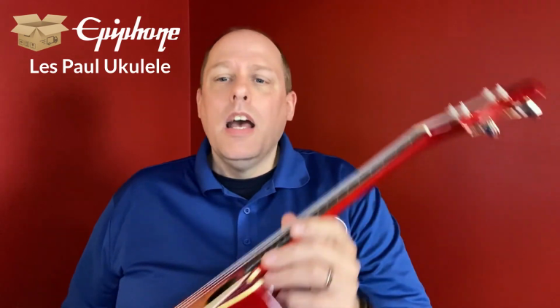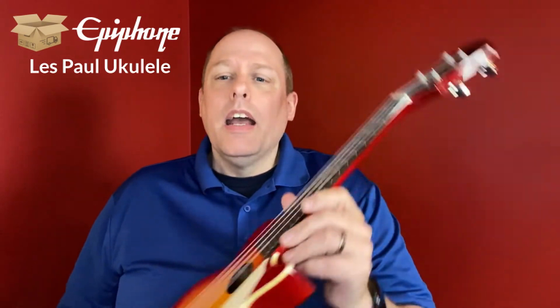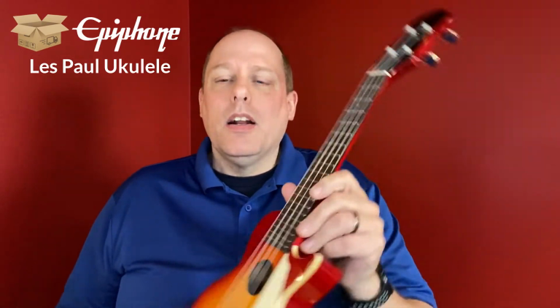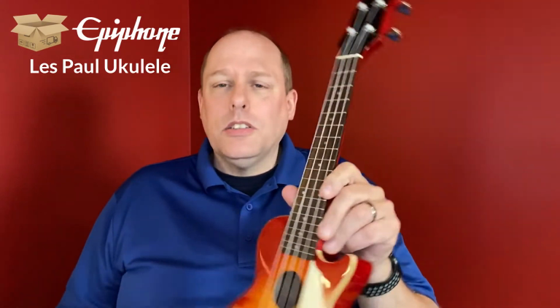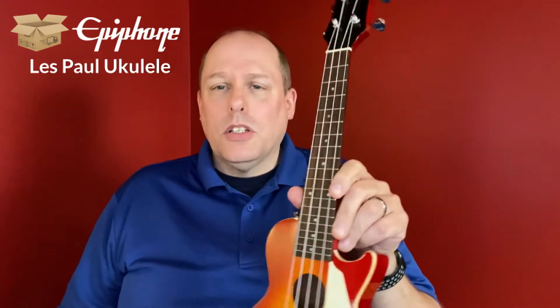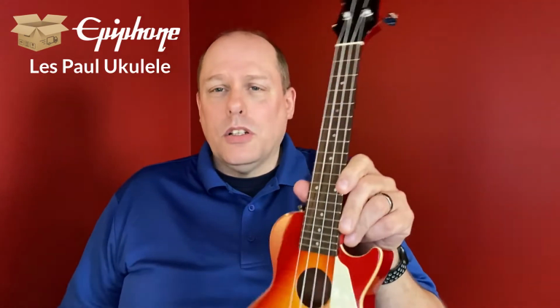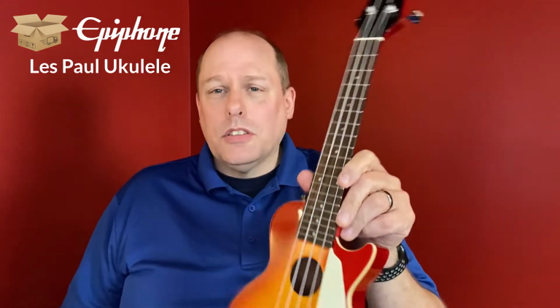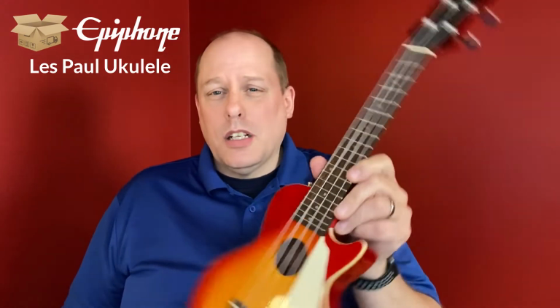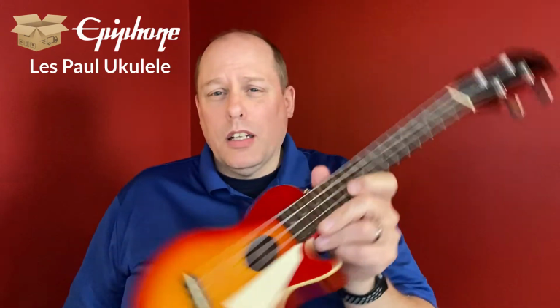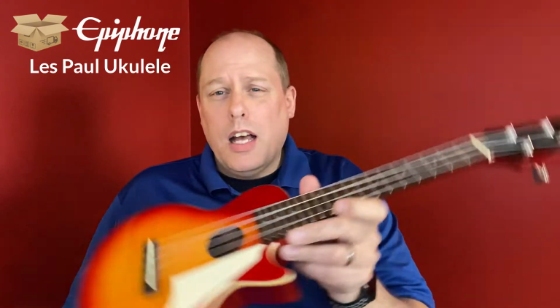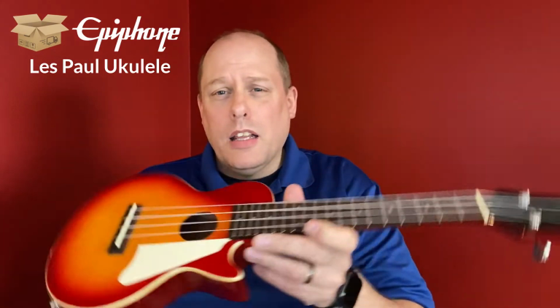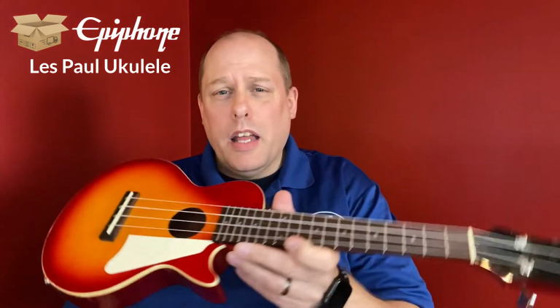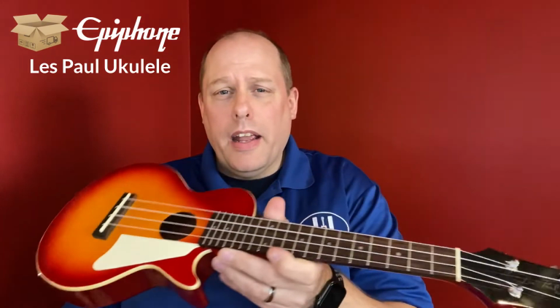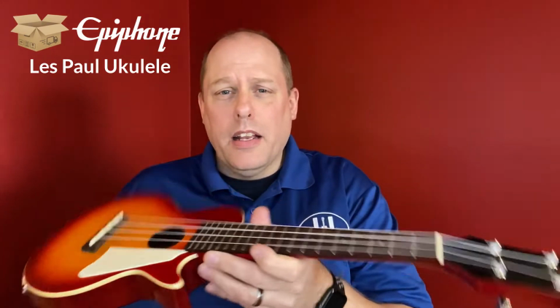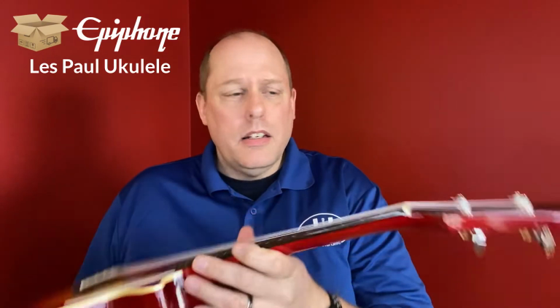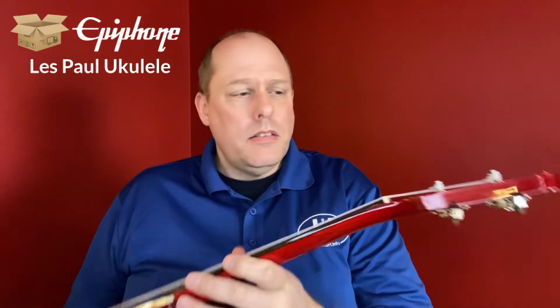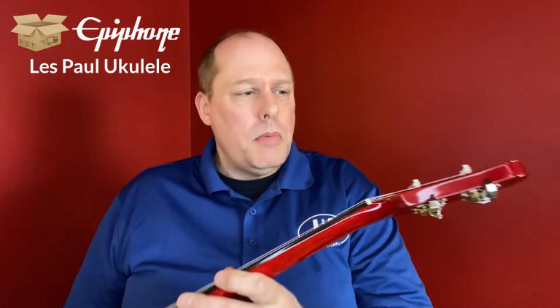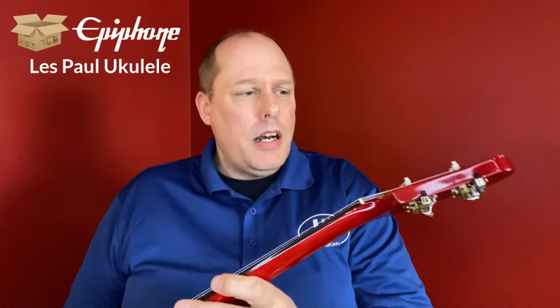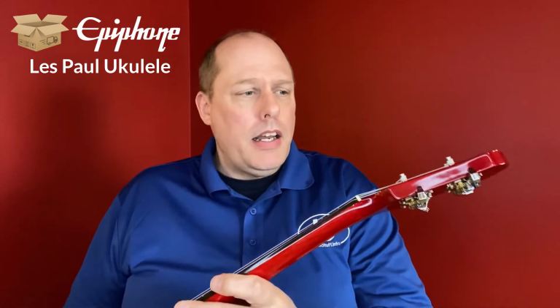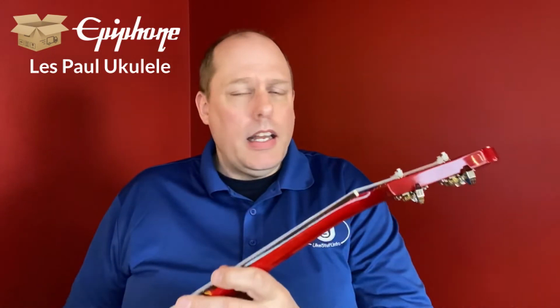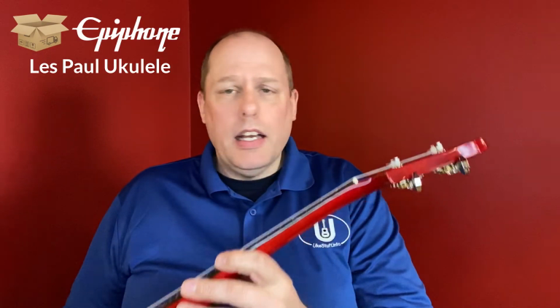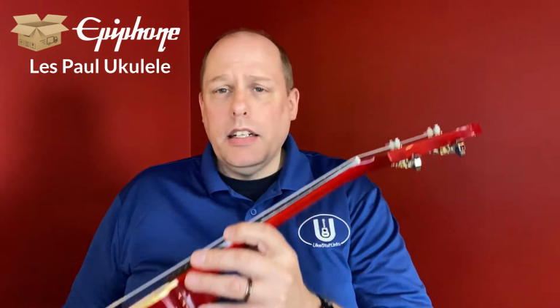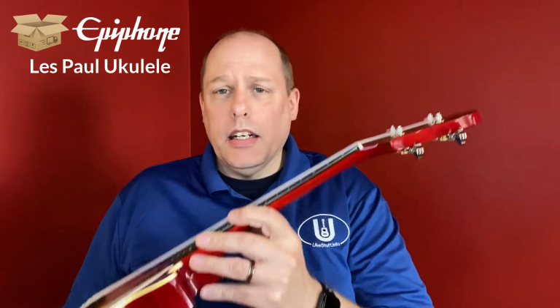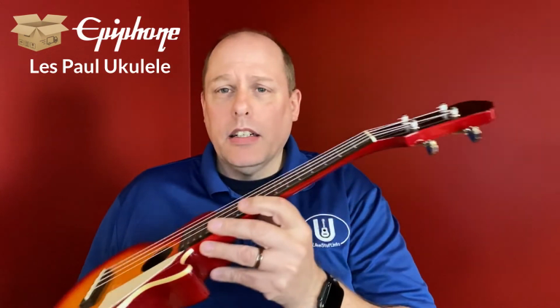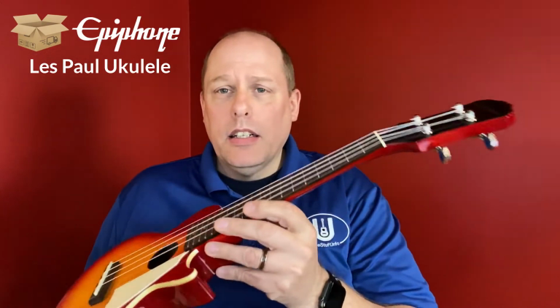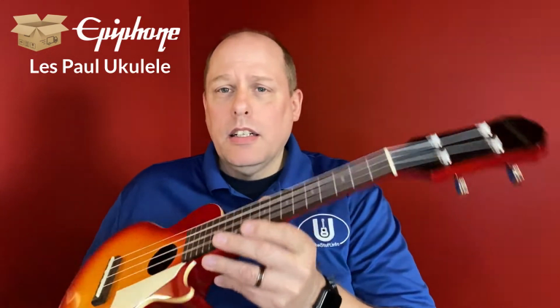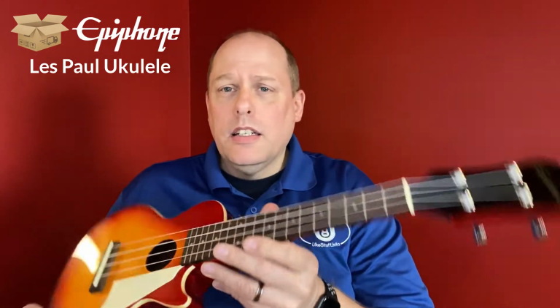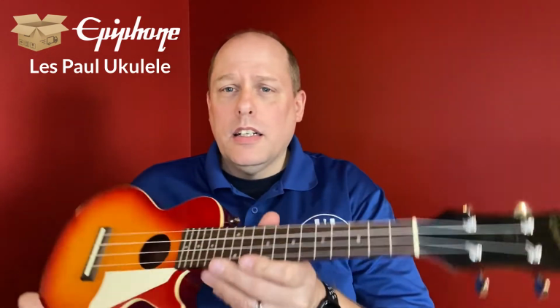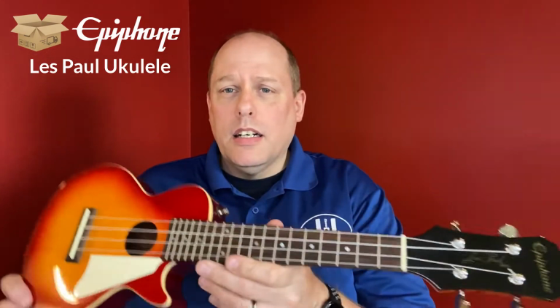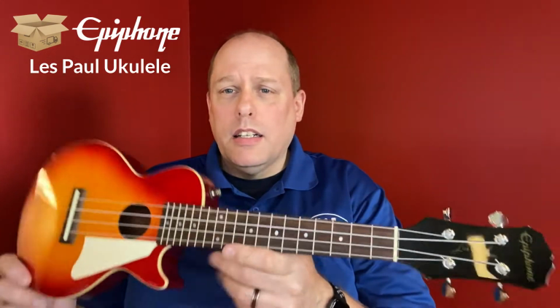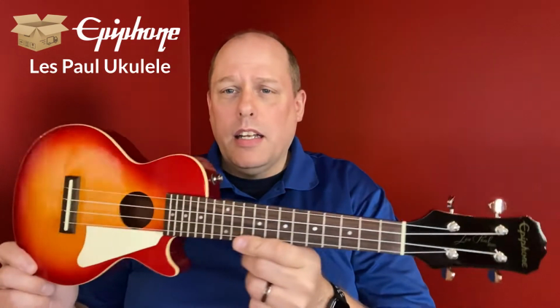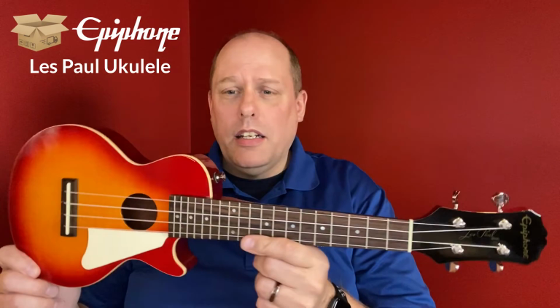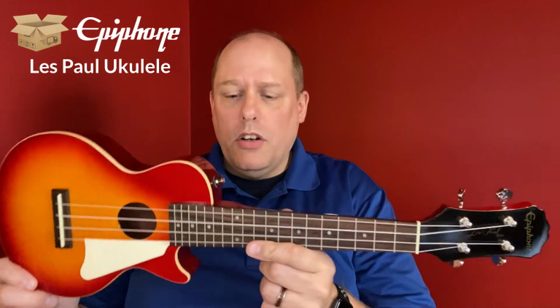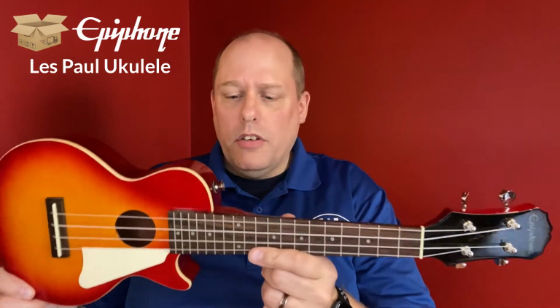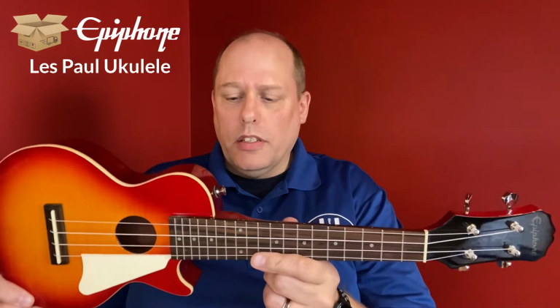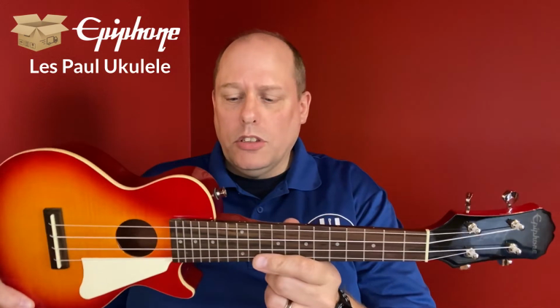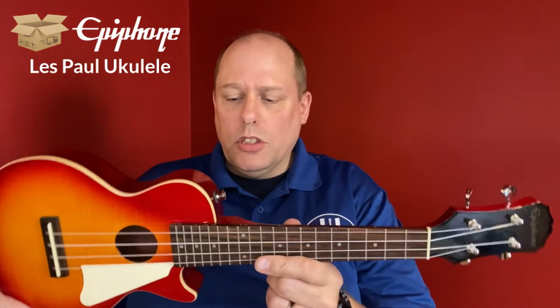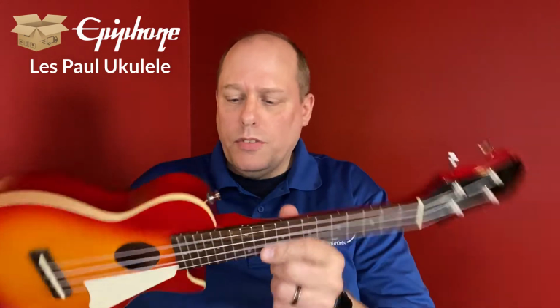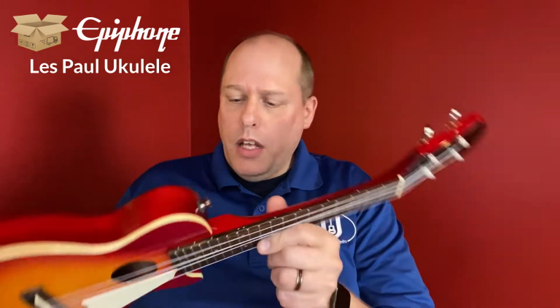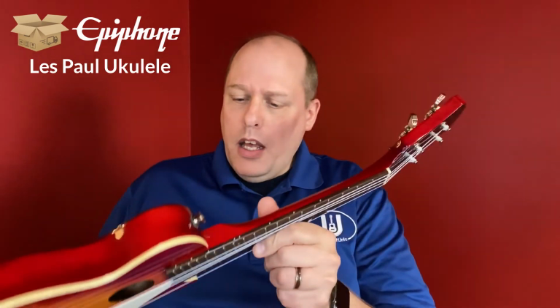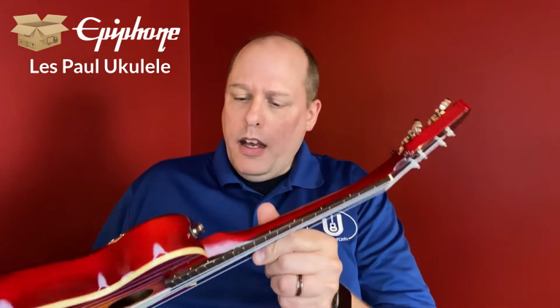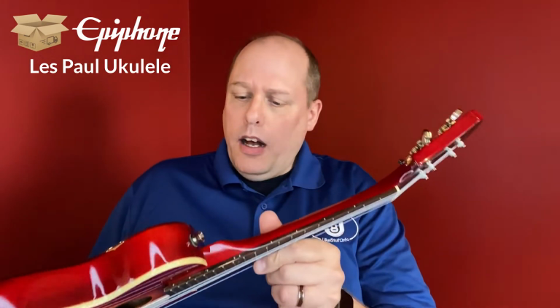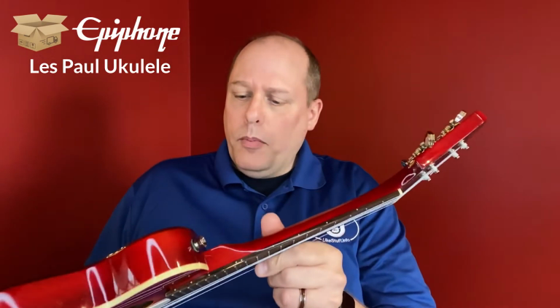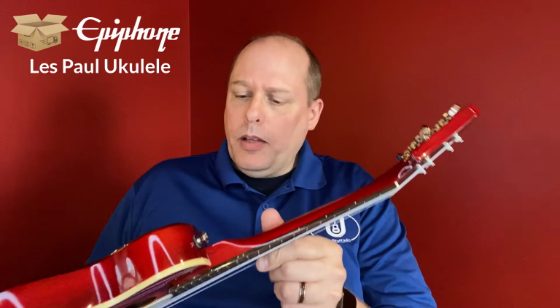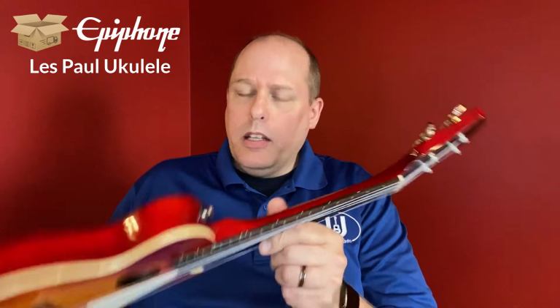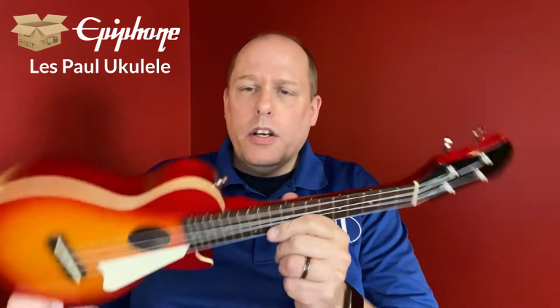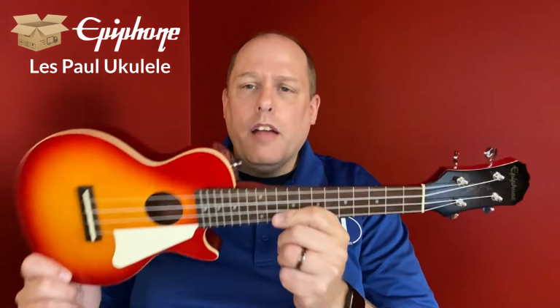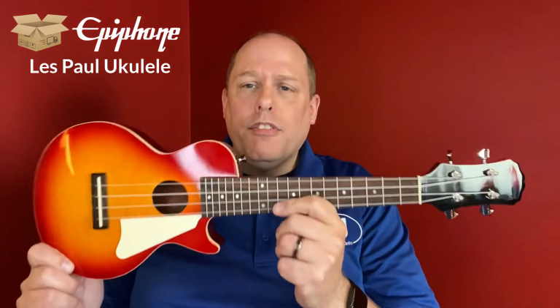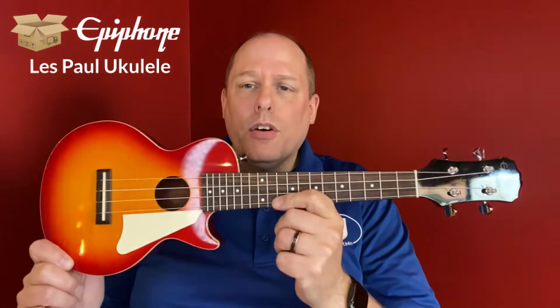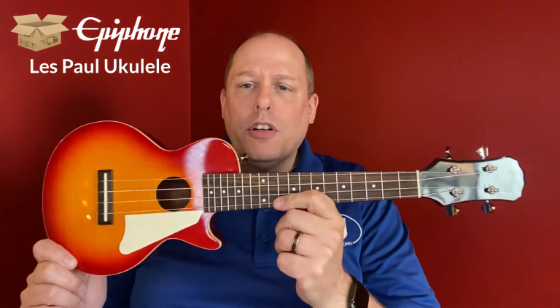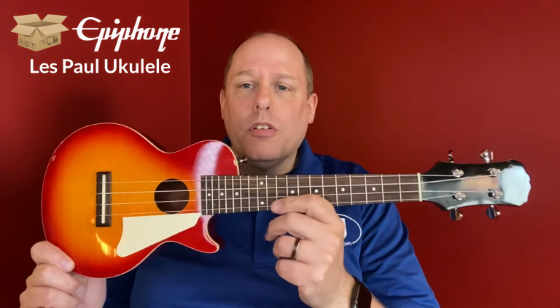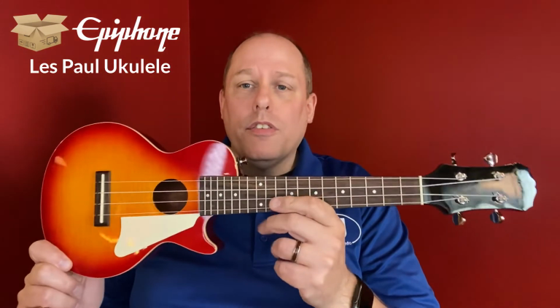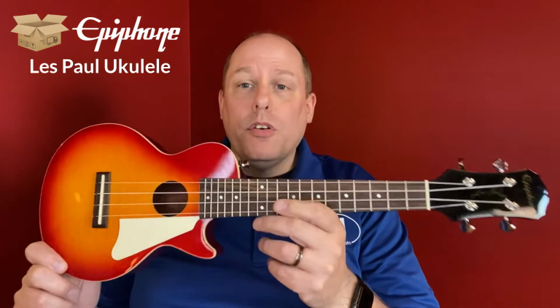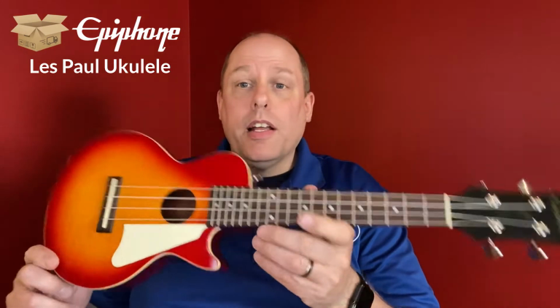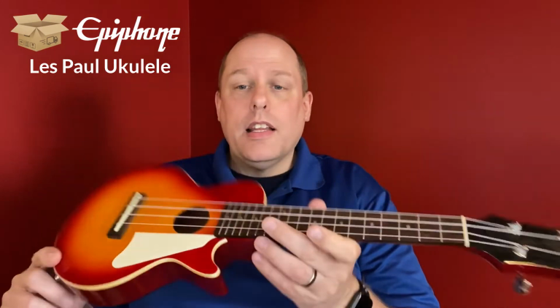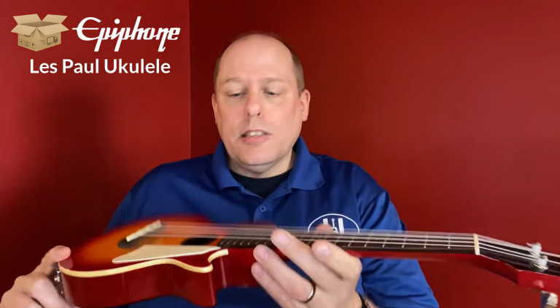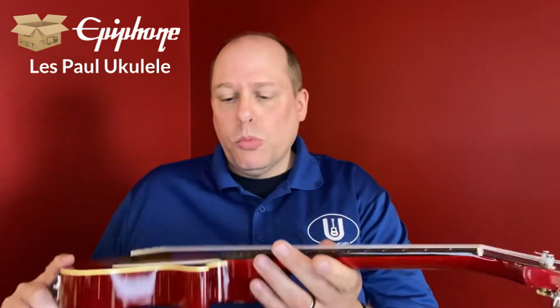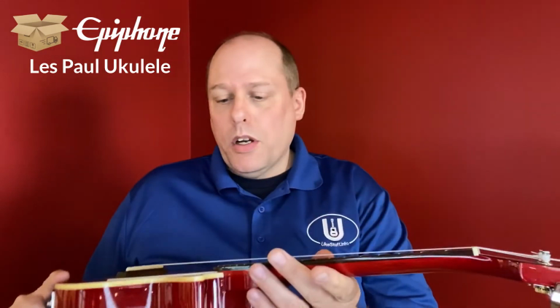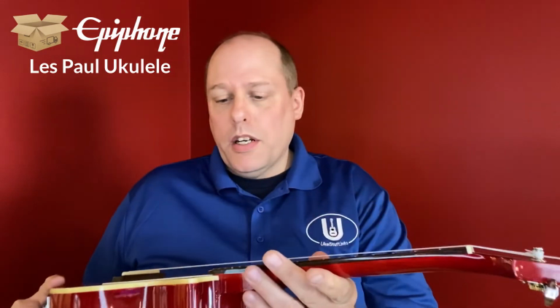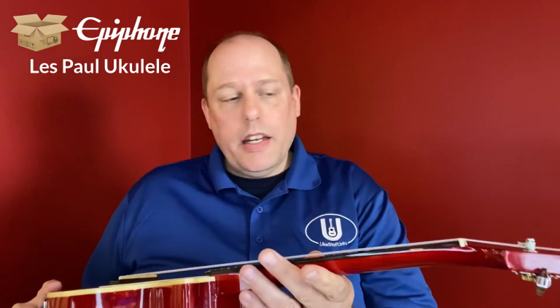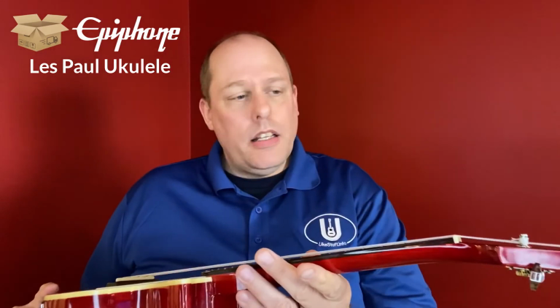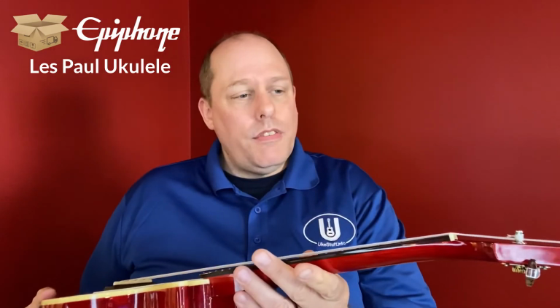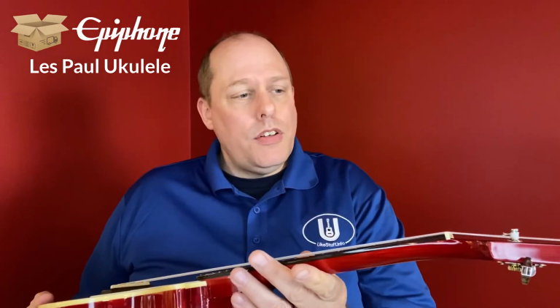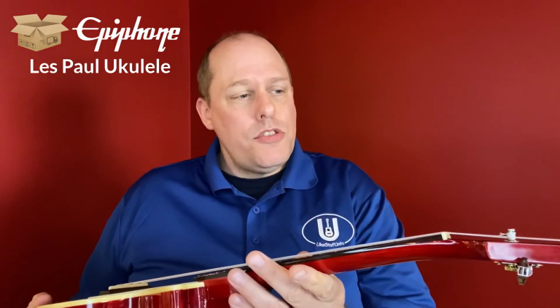It also looks a lot like my Enya Nova. I'll be looking forward to reviewing this one in the future.